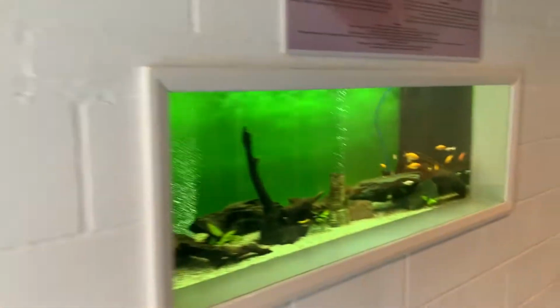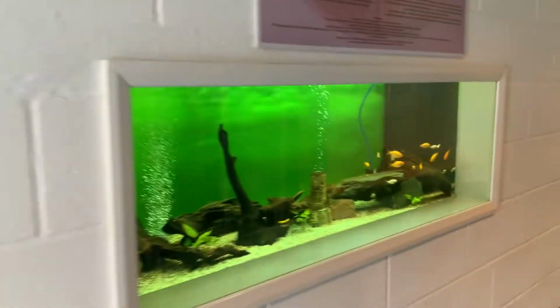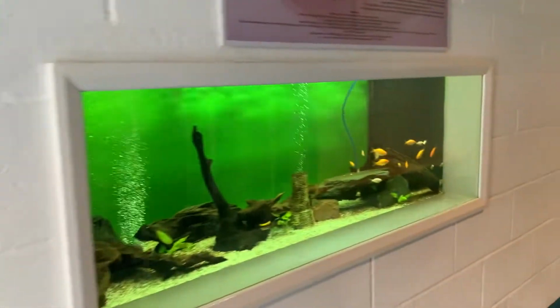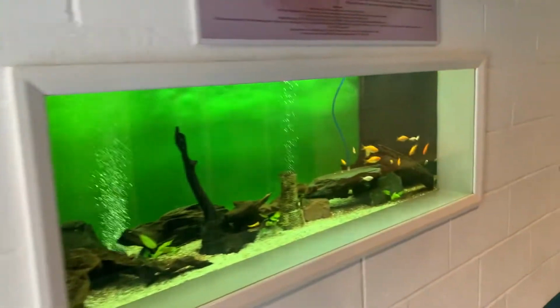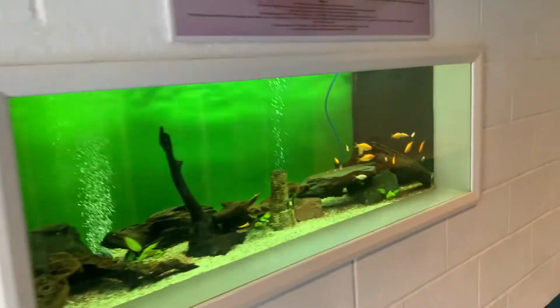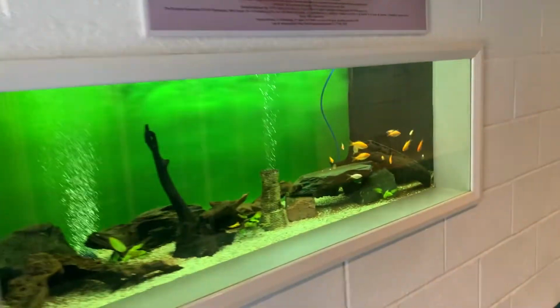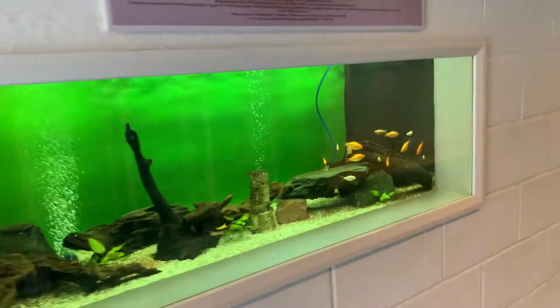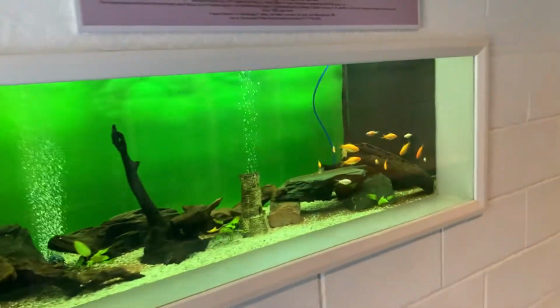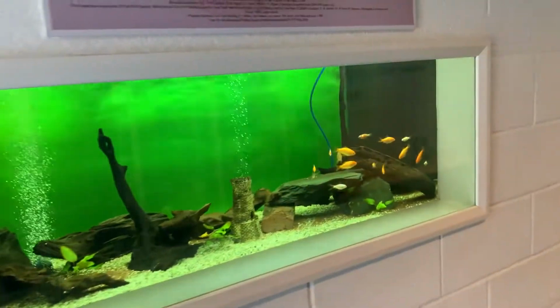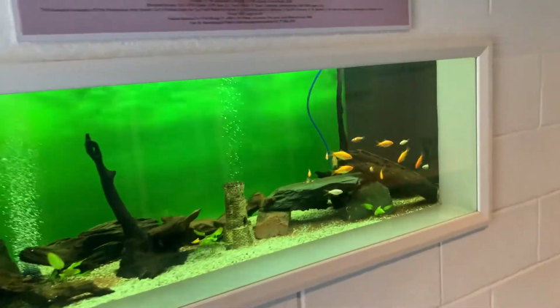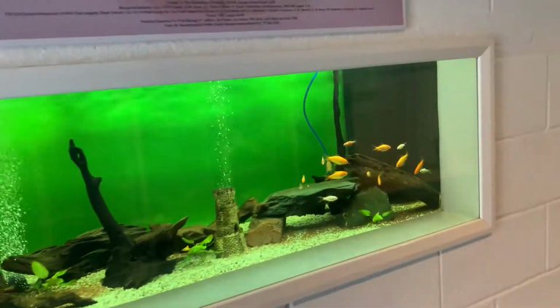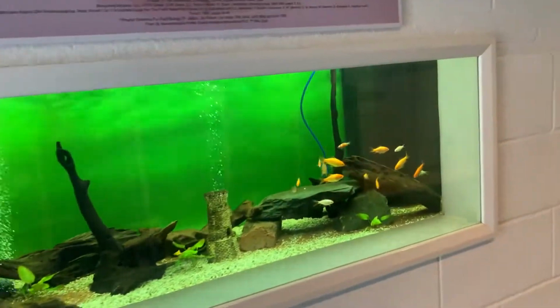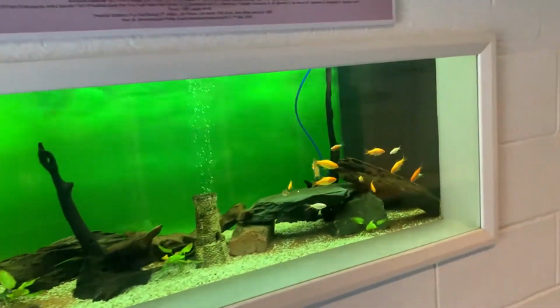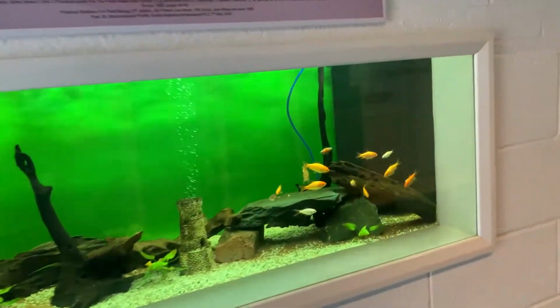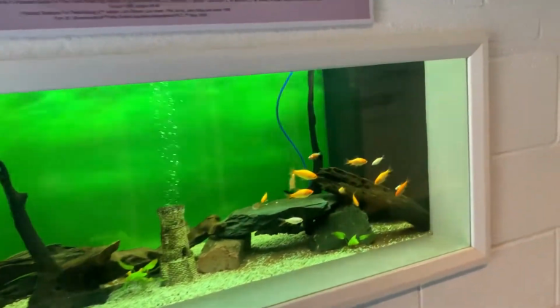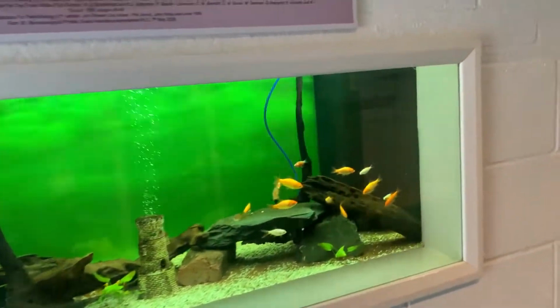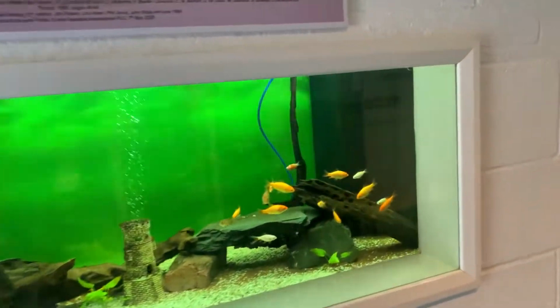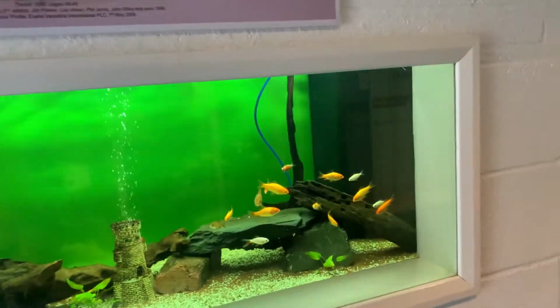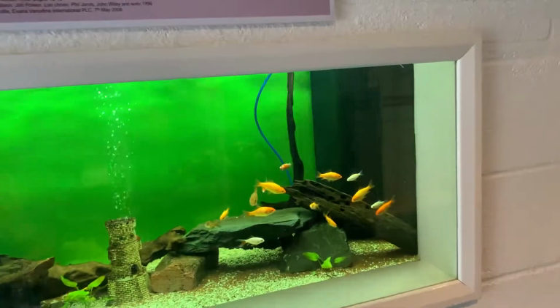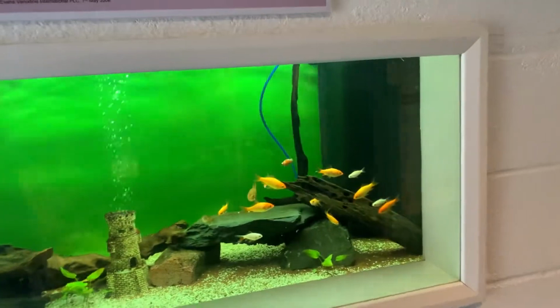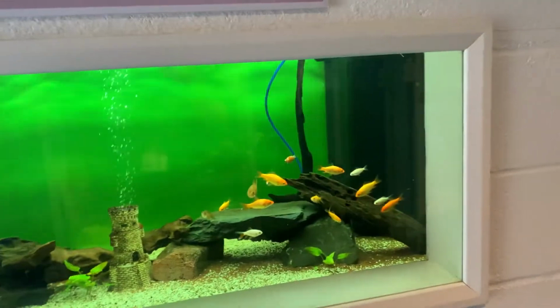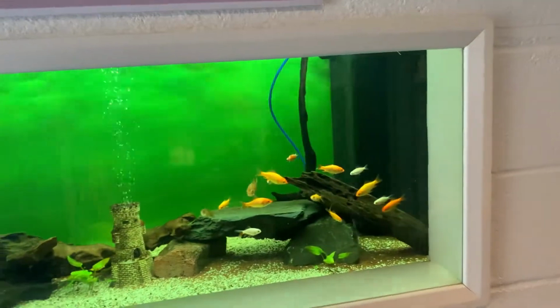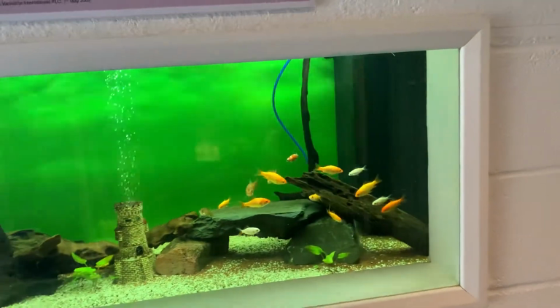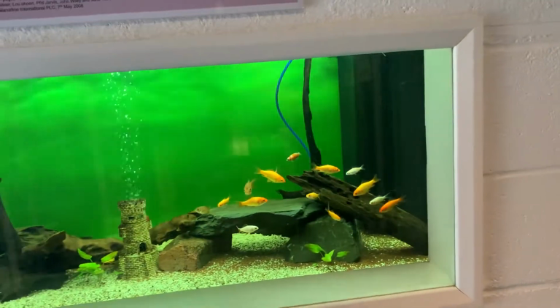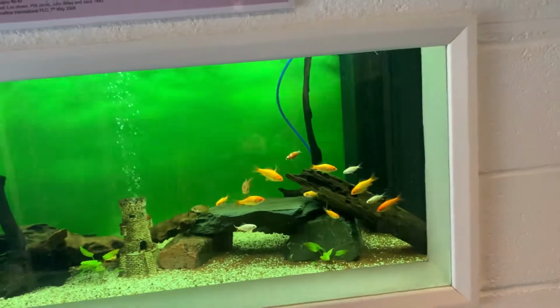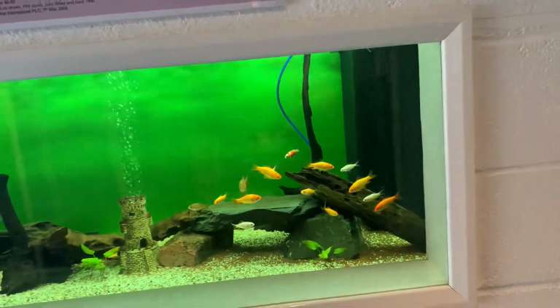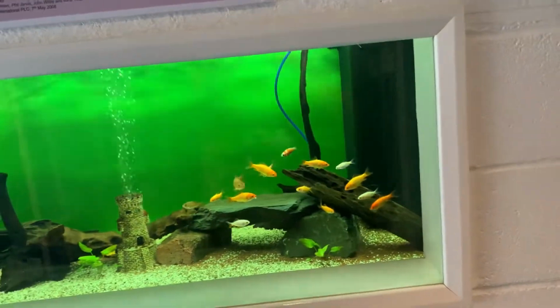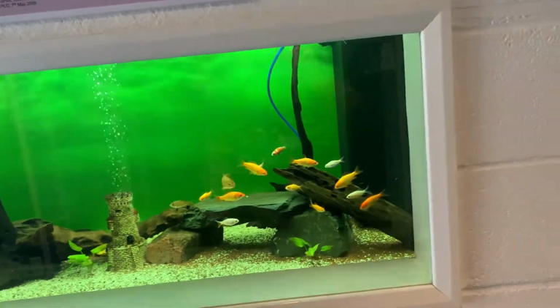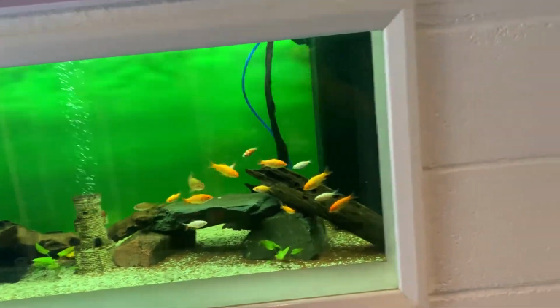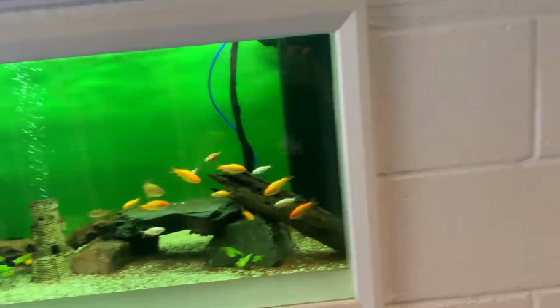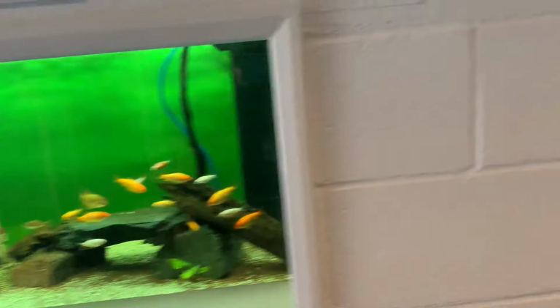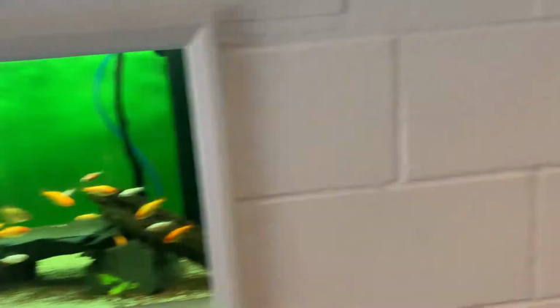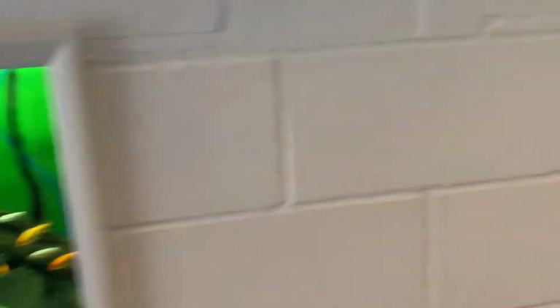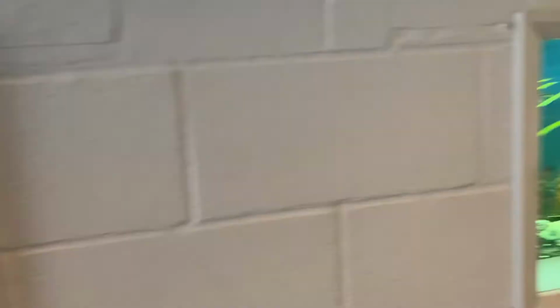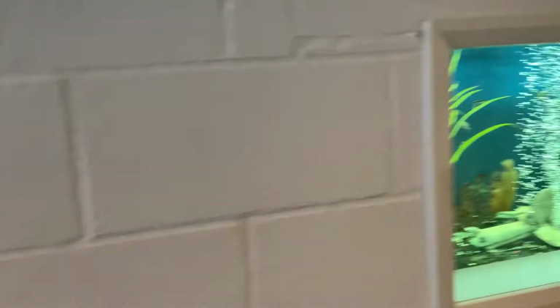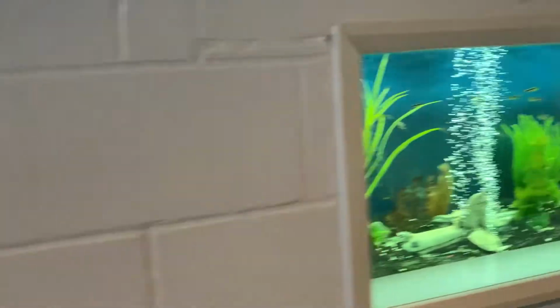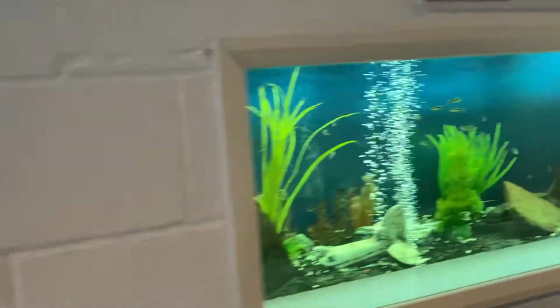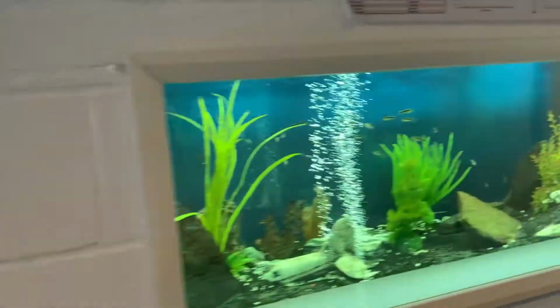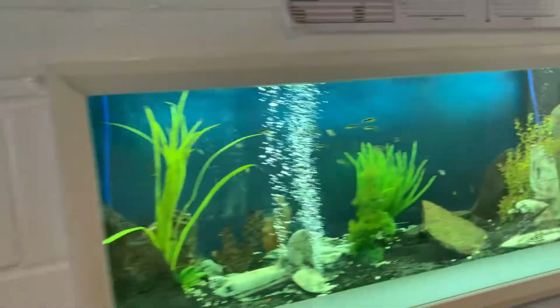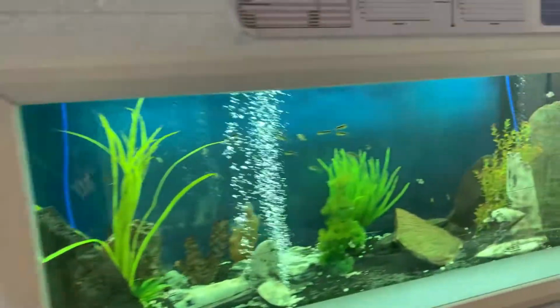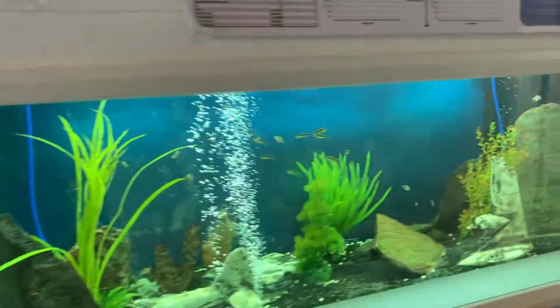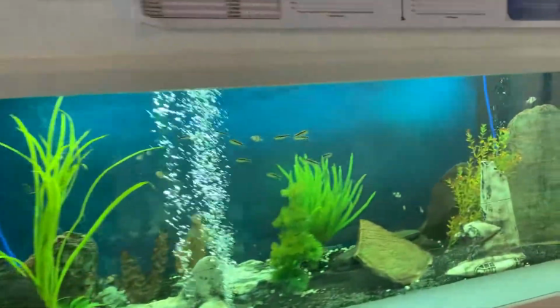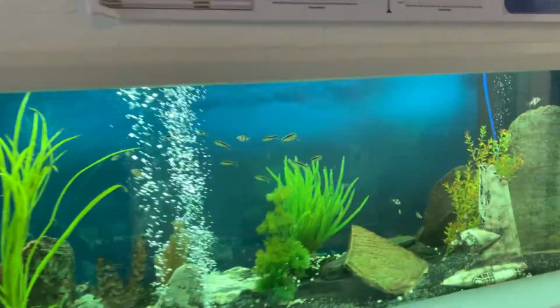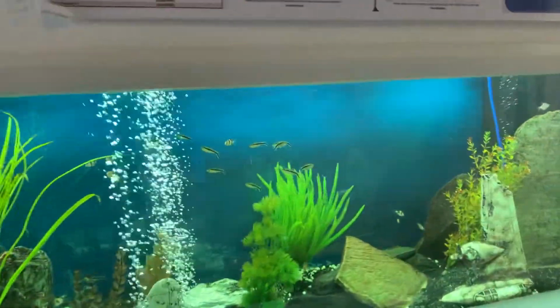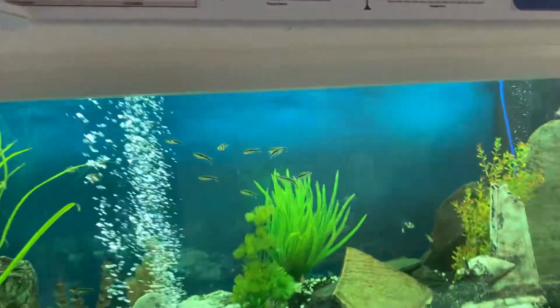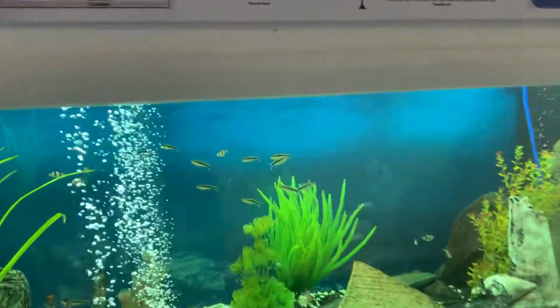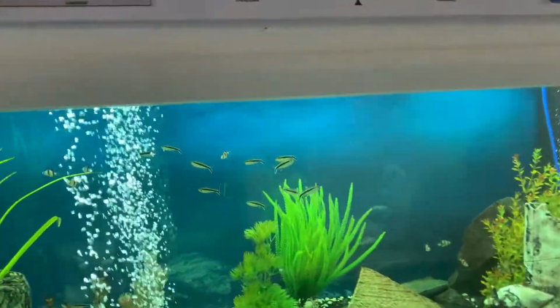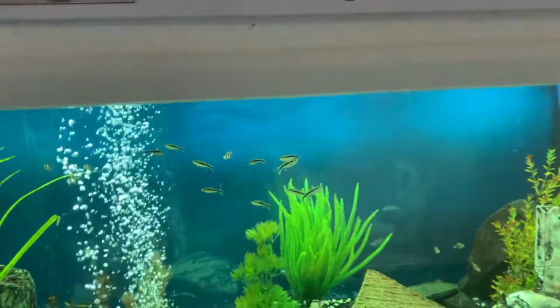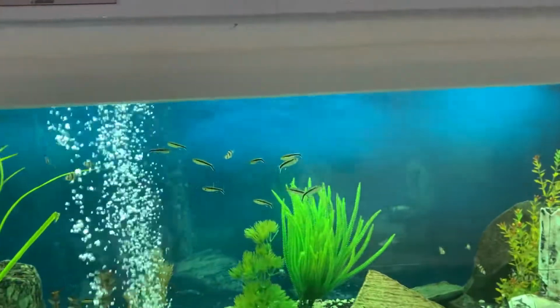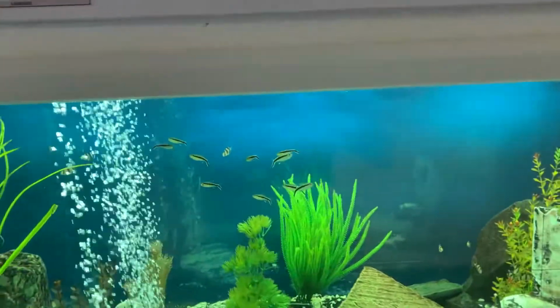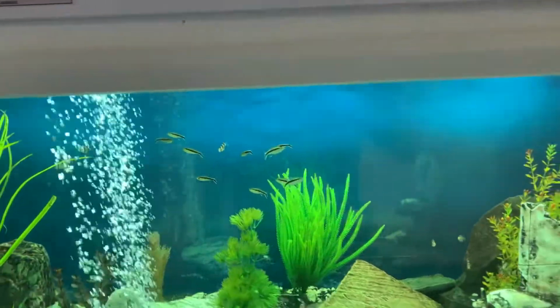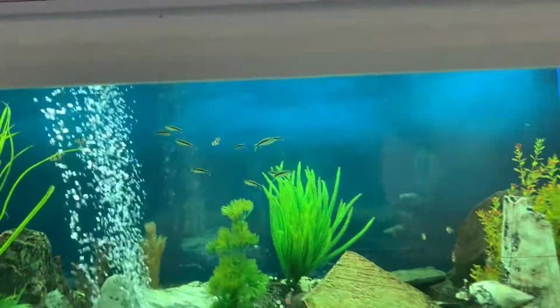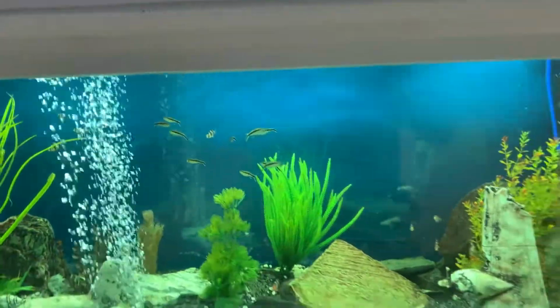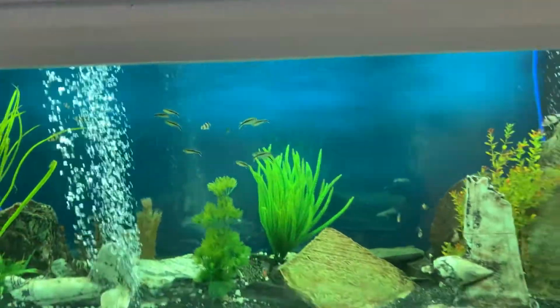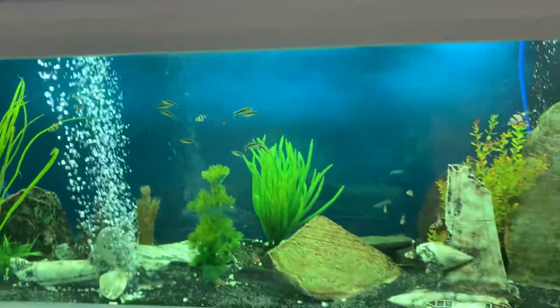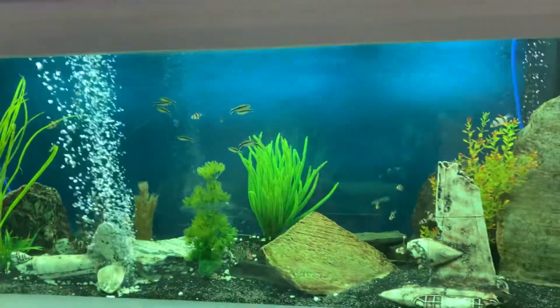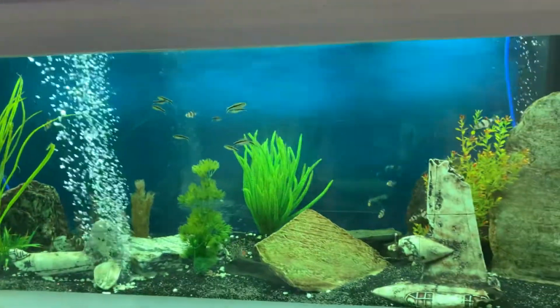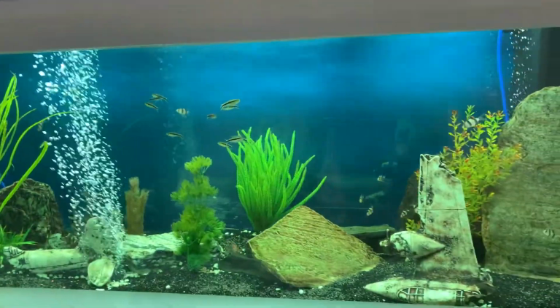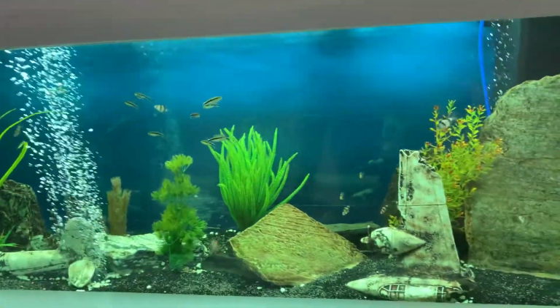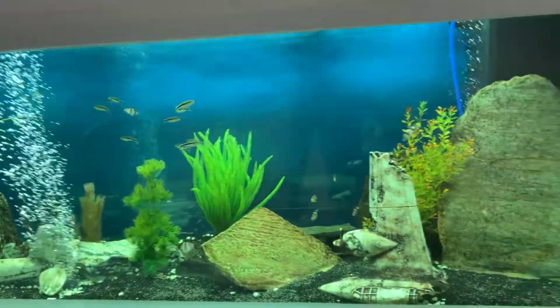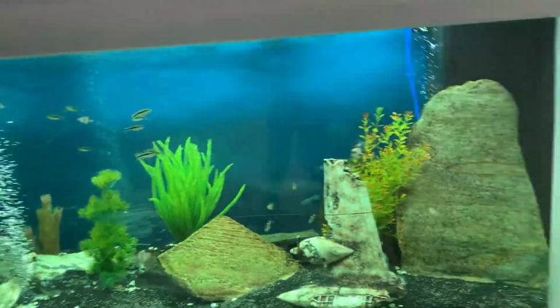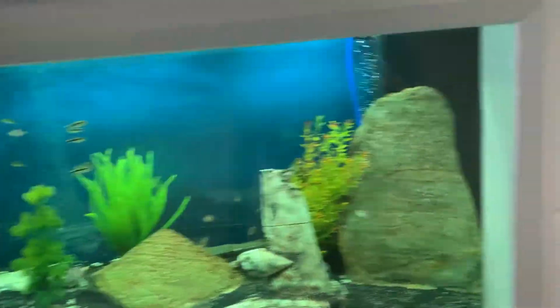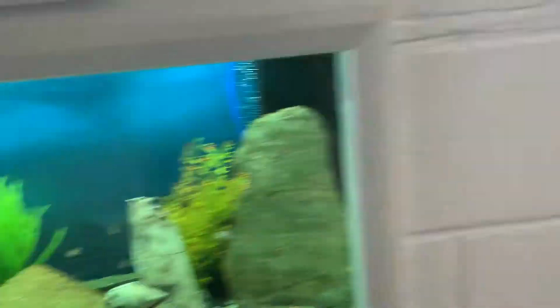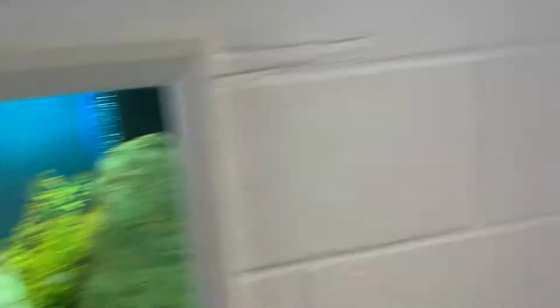So here we've got some display tanks. We've got some beautiful goldfish in there and a variety of little tropical fish species in this one.